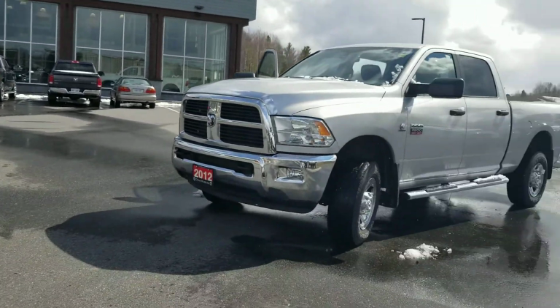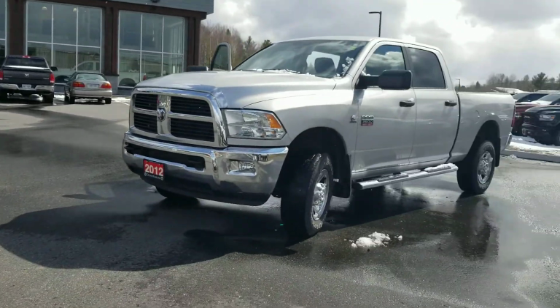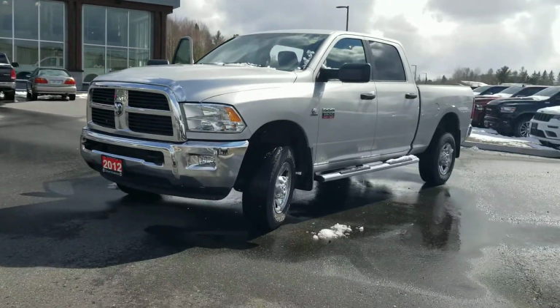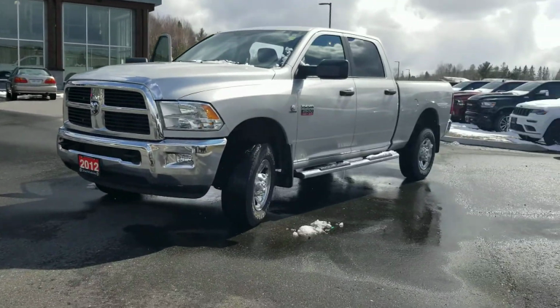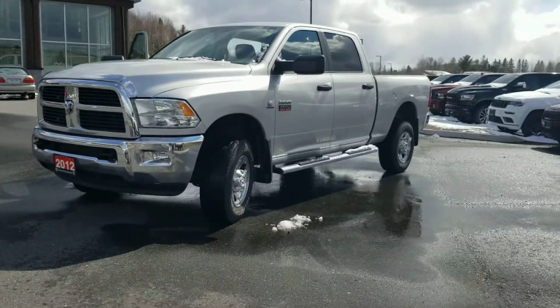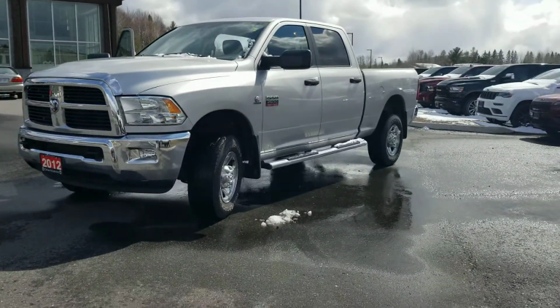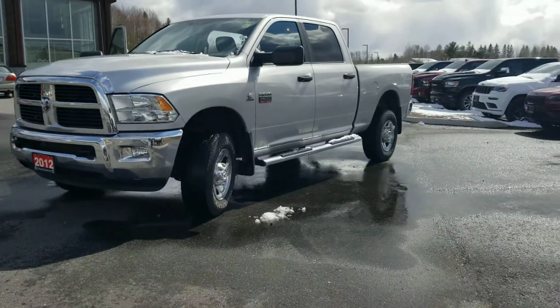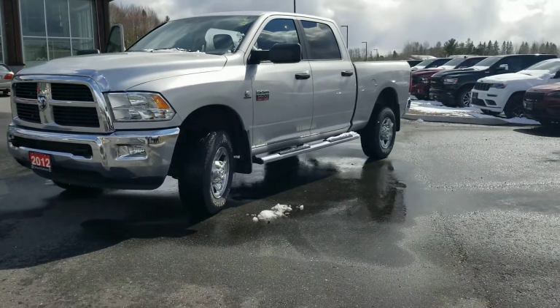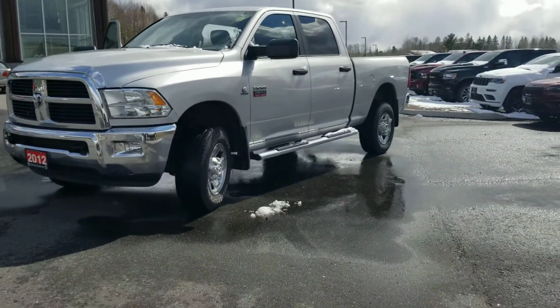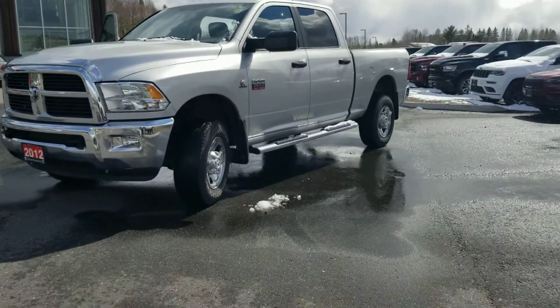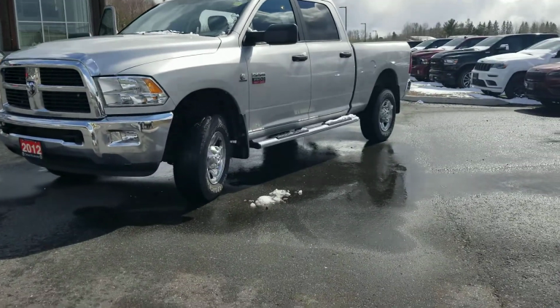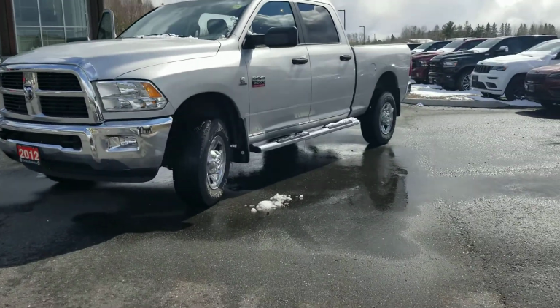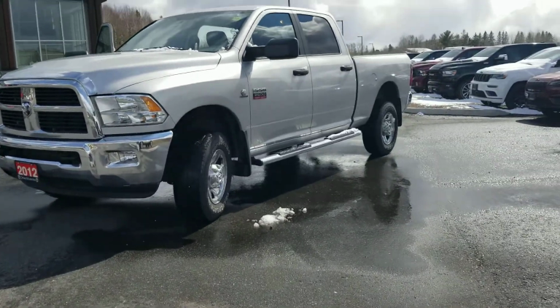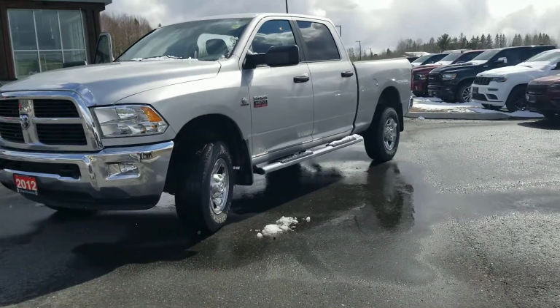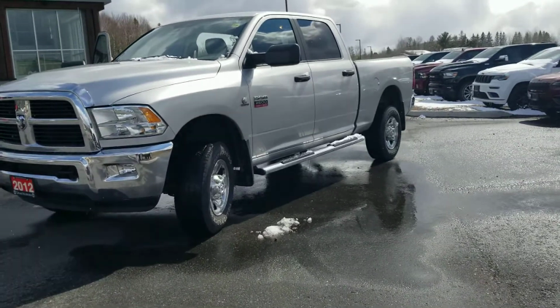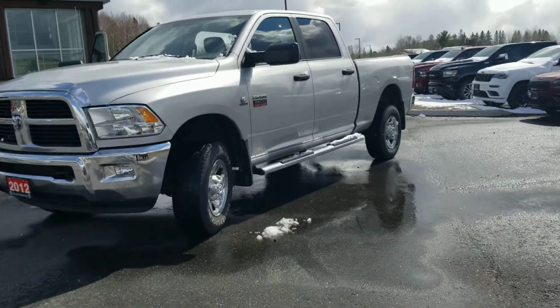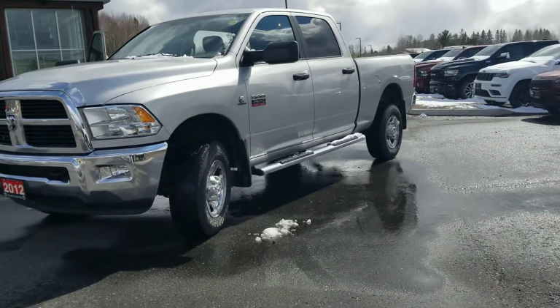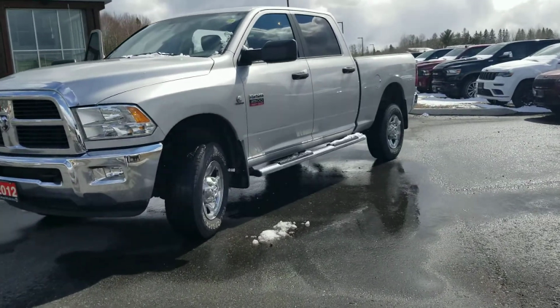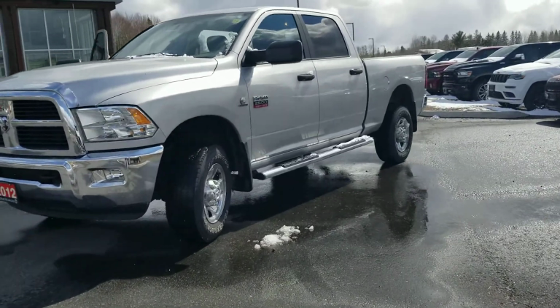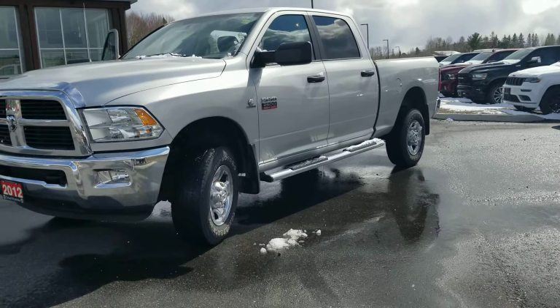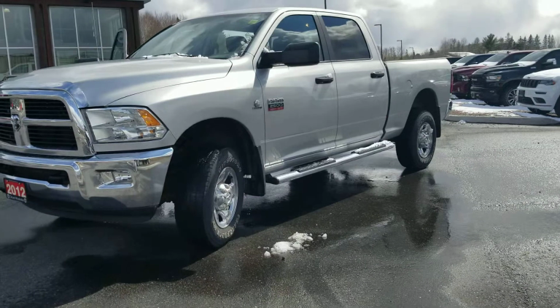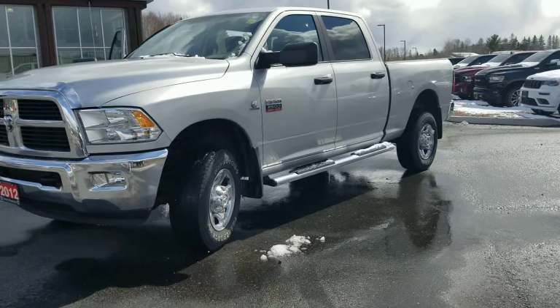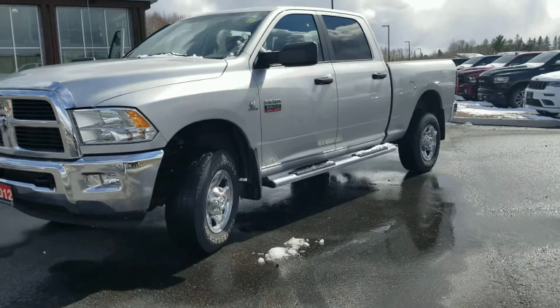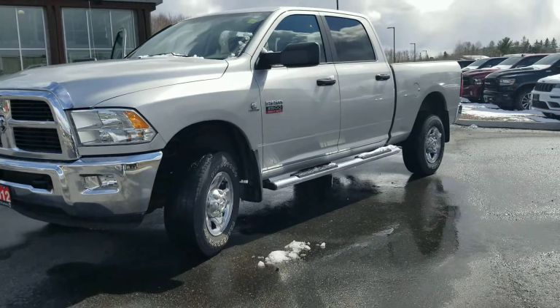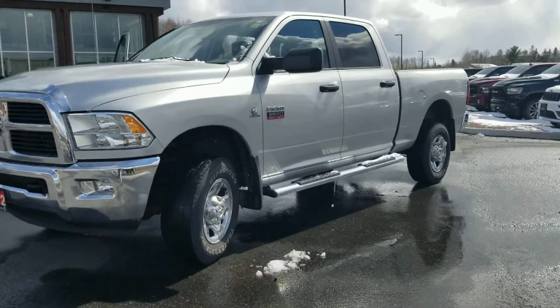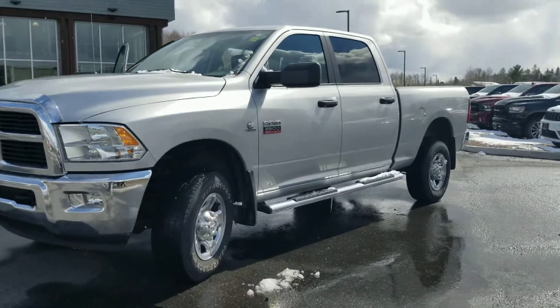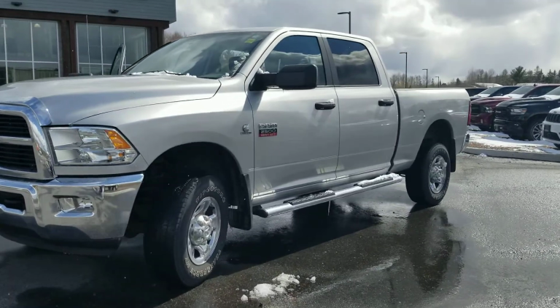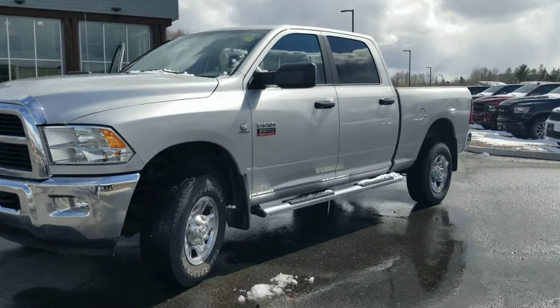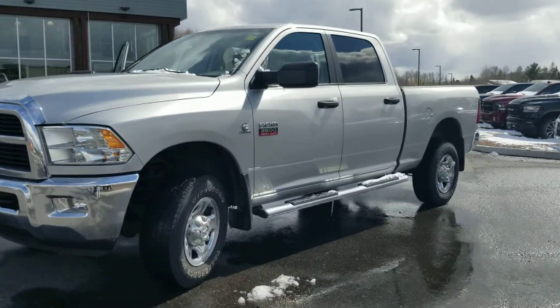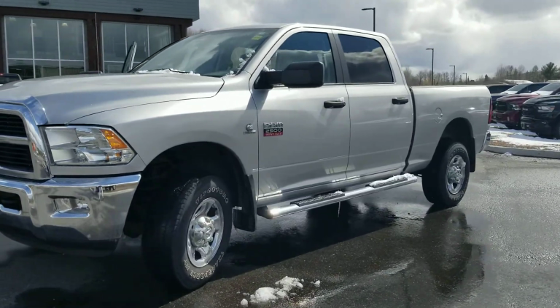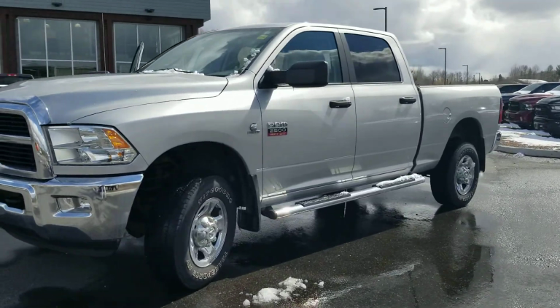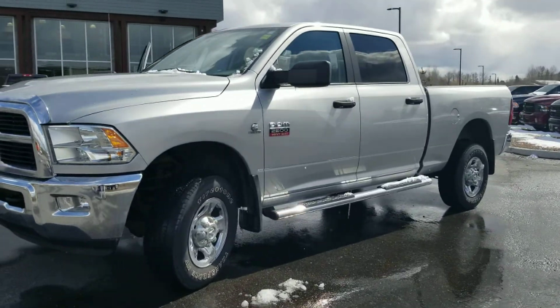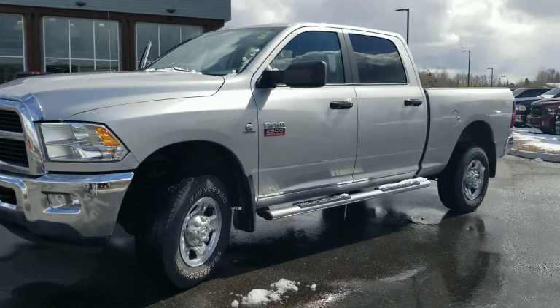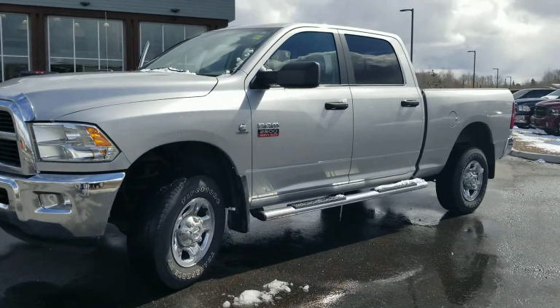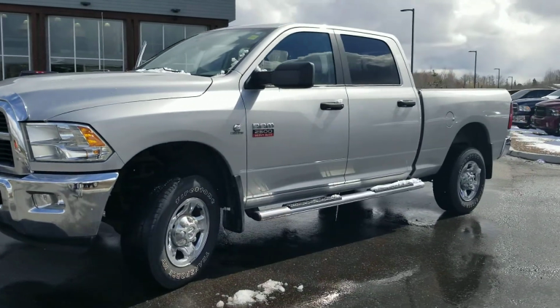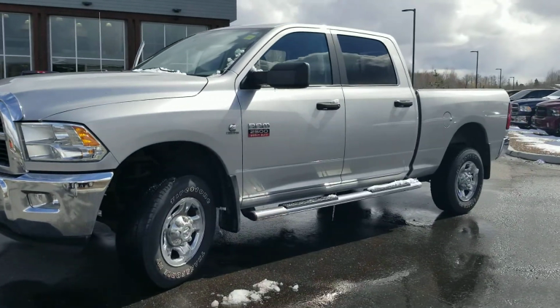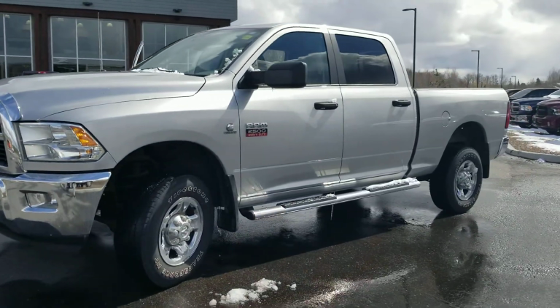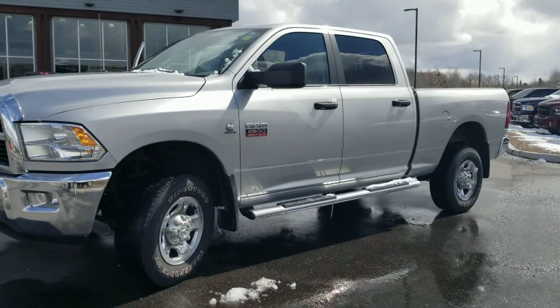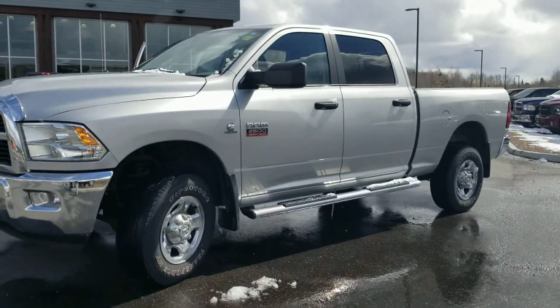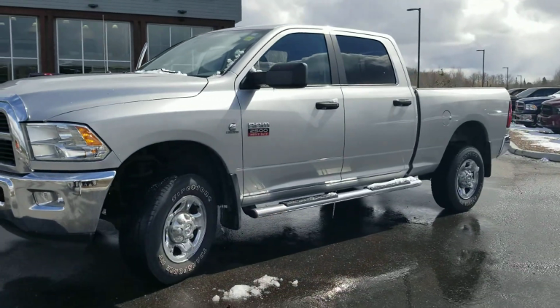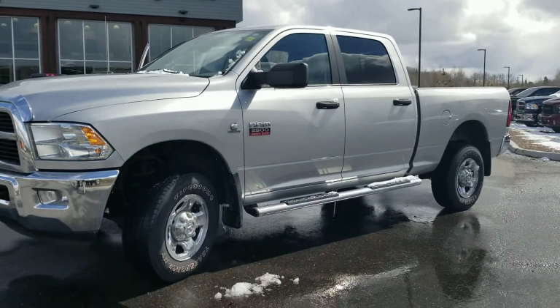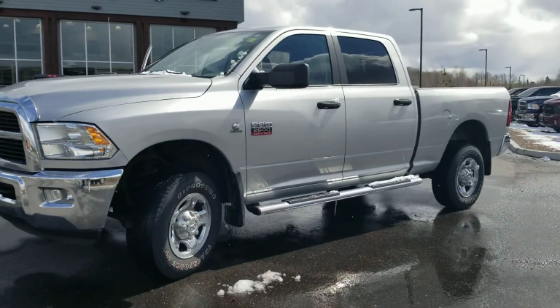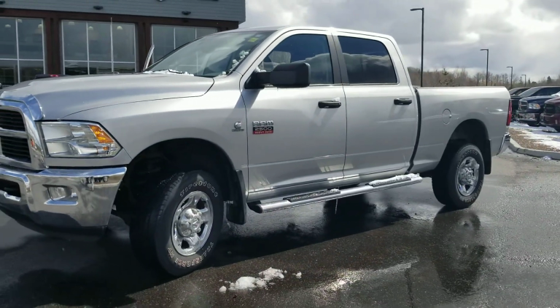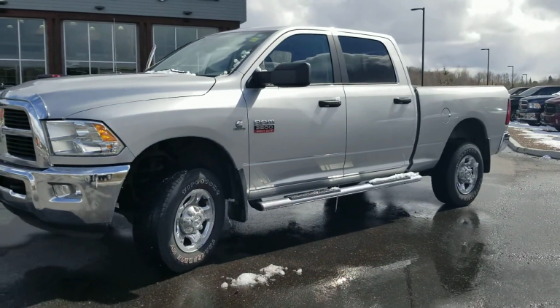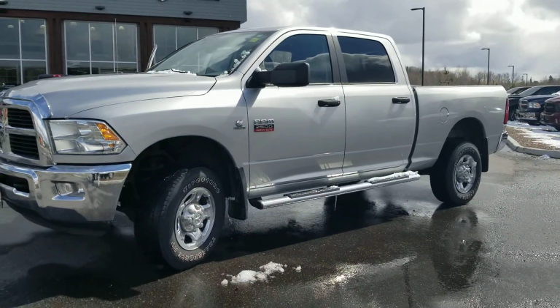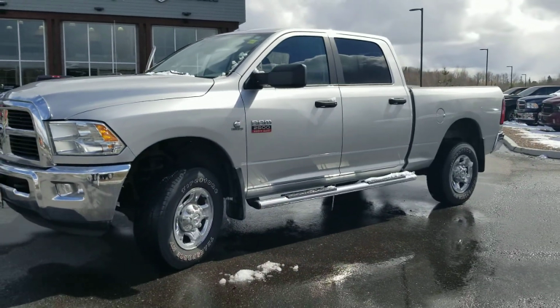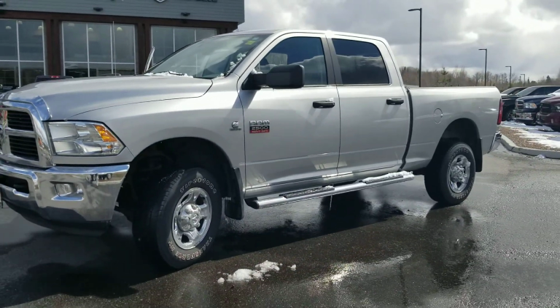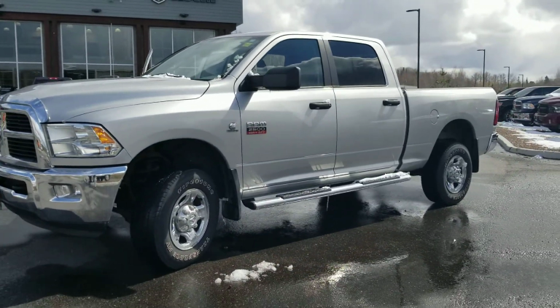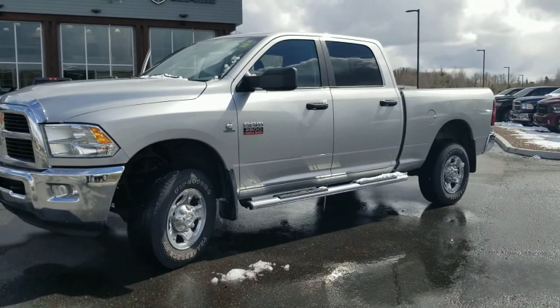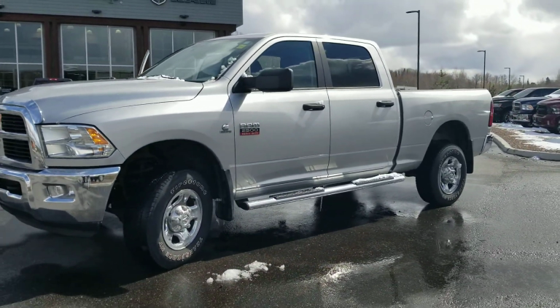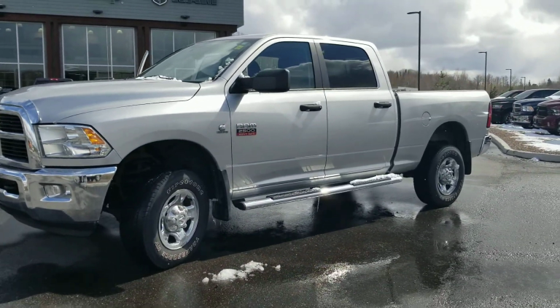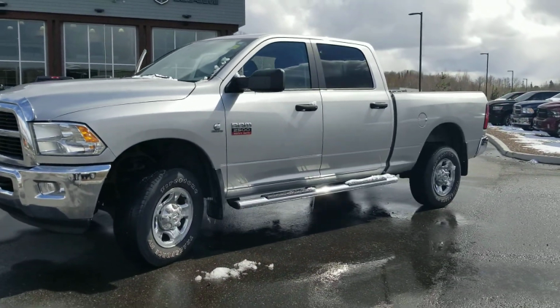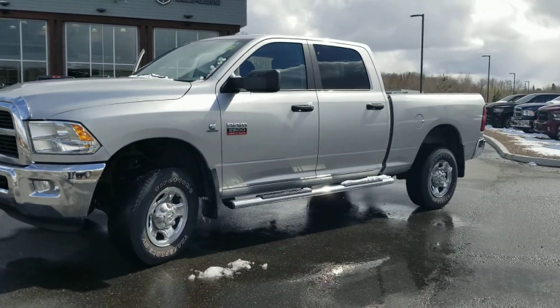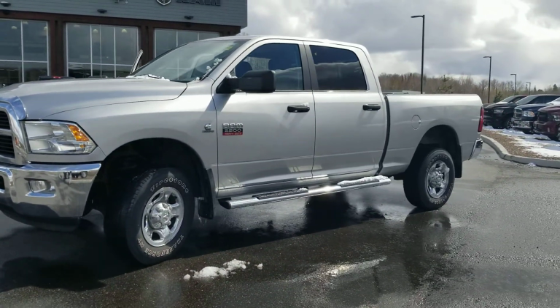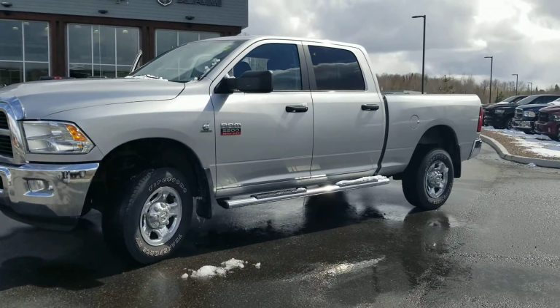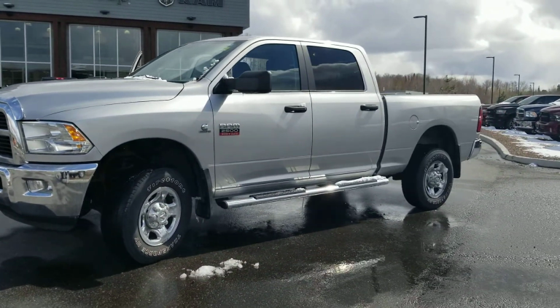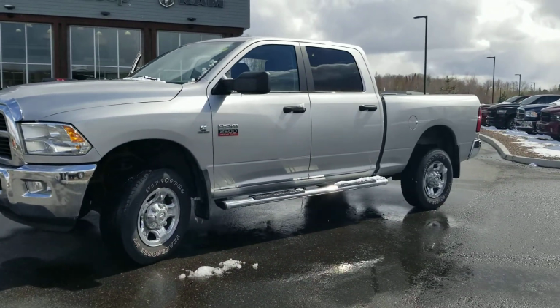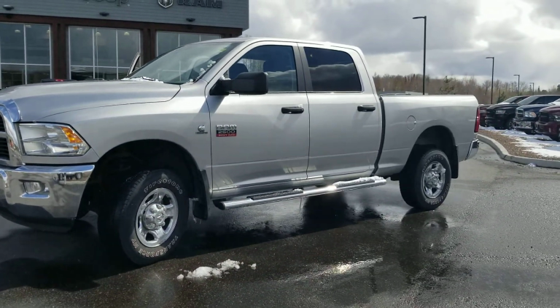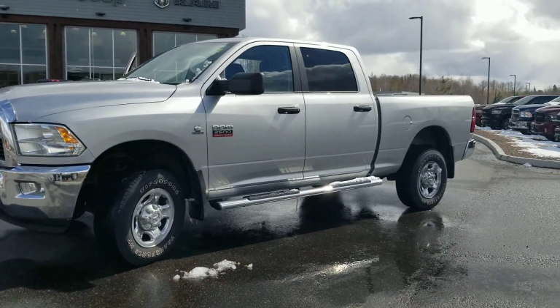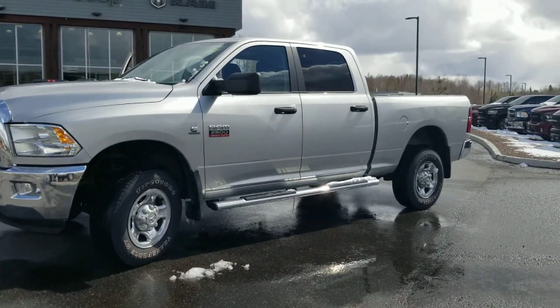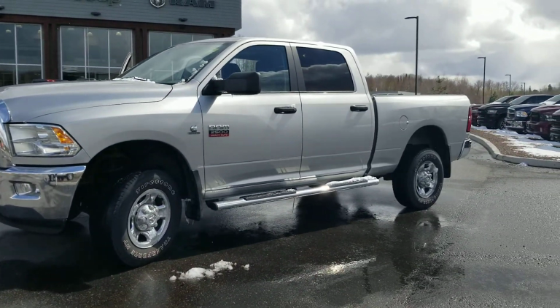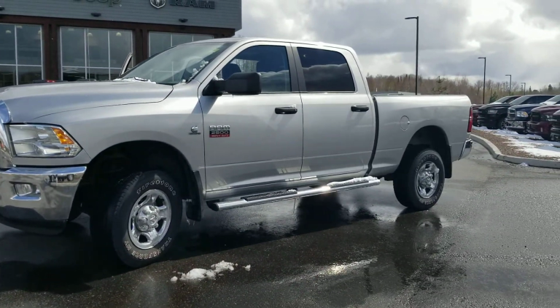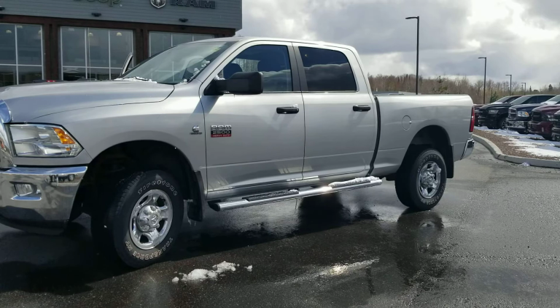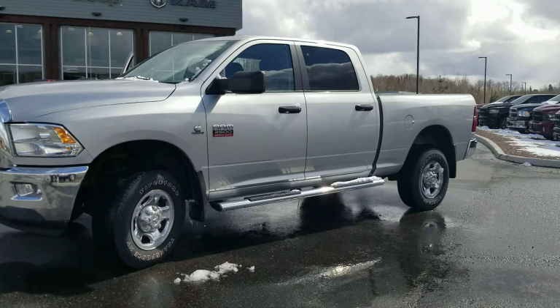All in all, the truck appears to be in great condition for its age and kilometers. There are no accidents reported, and I've shared the Carfax history report.